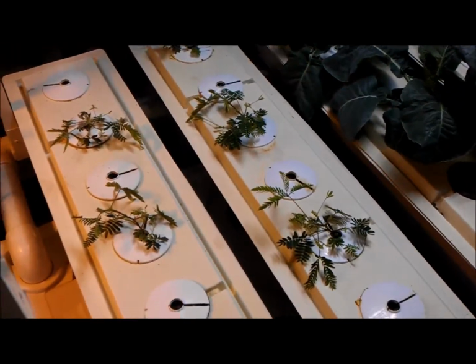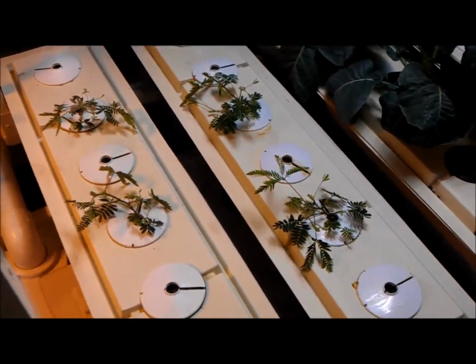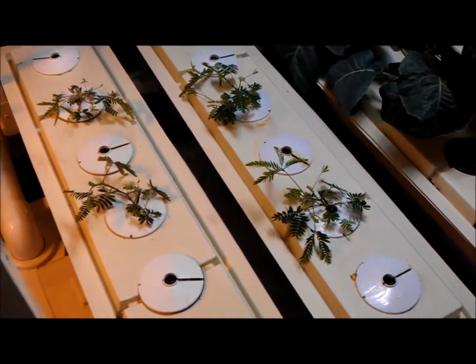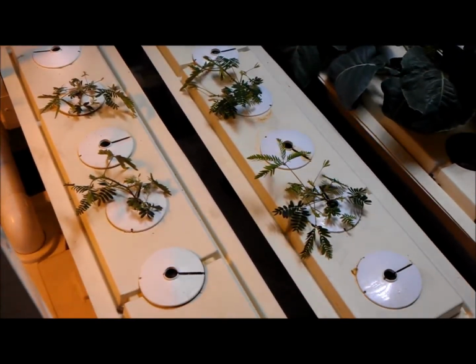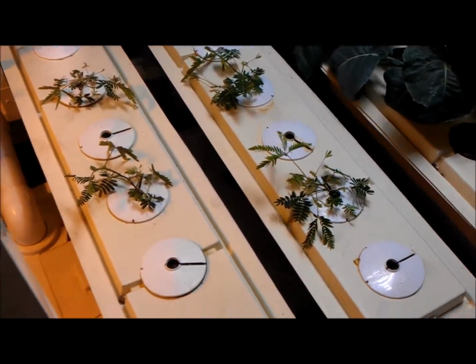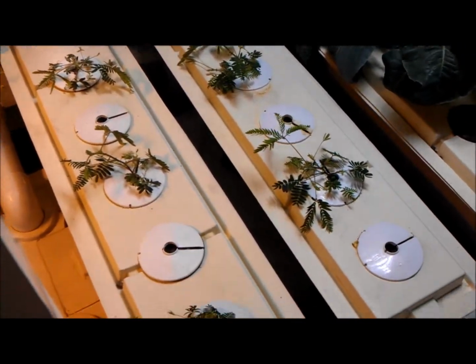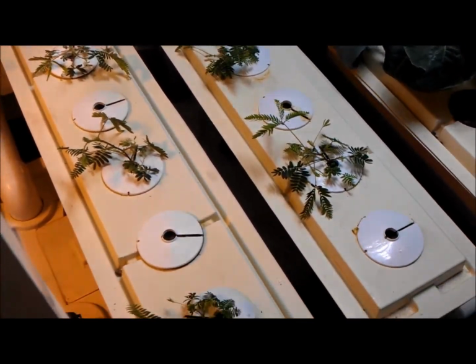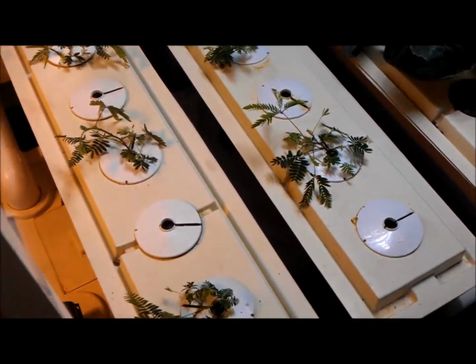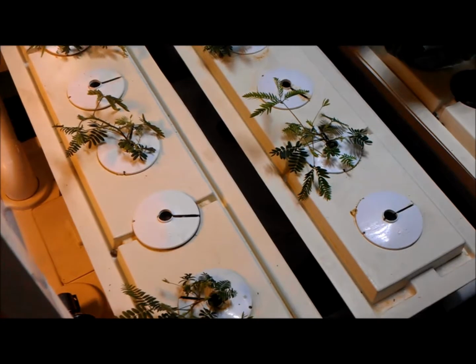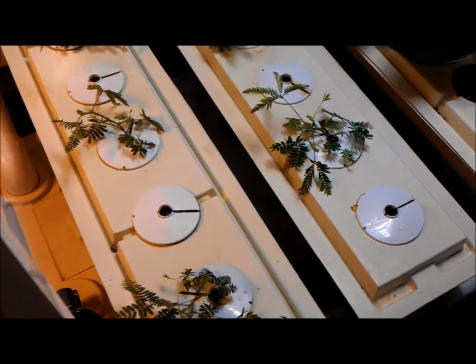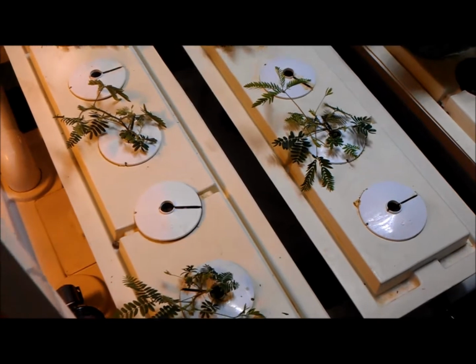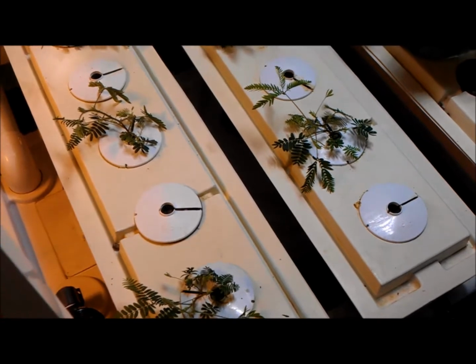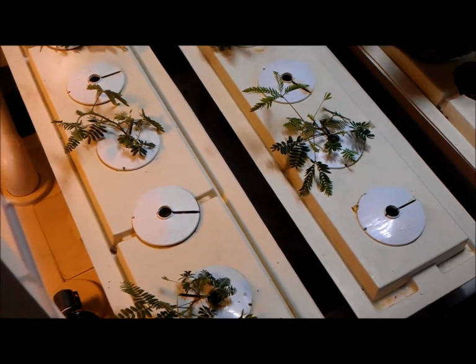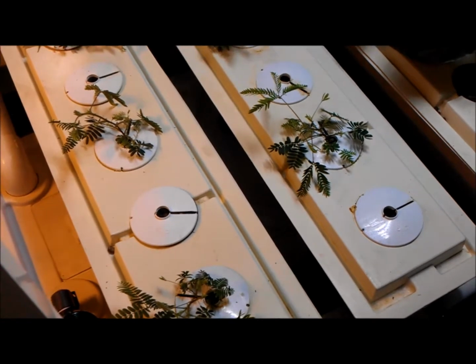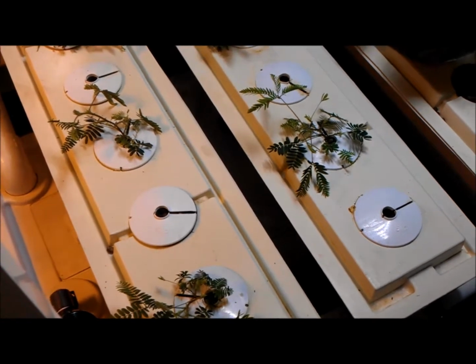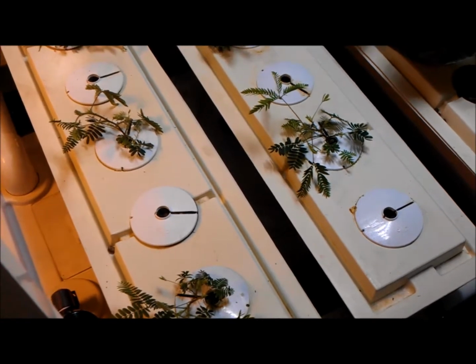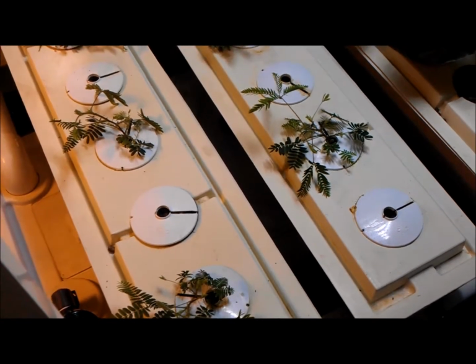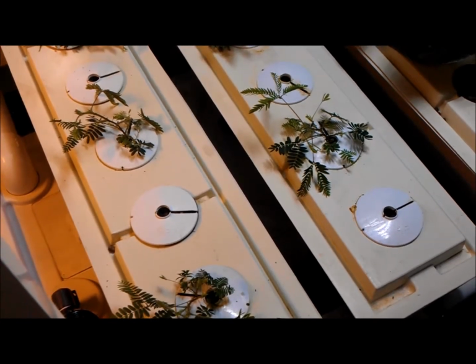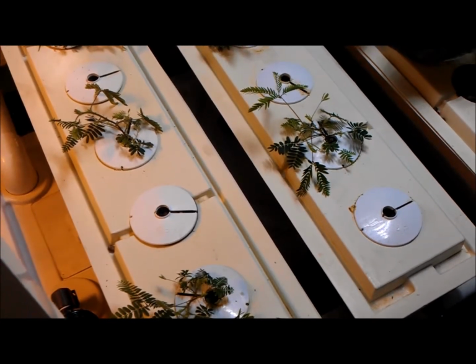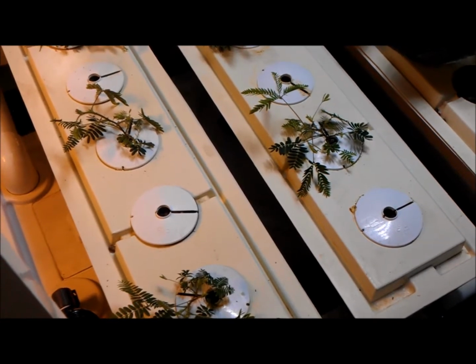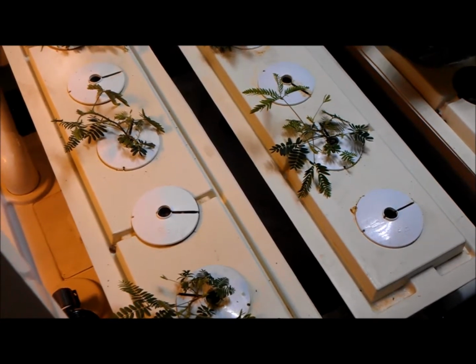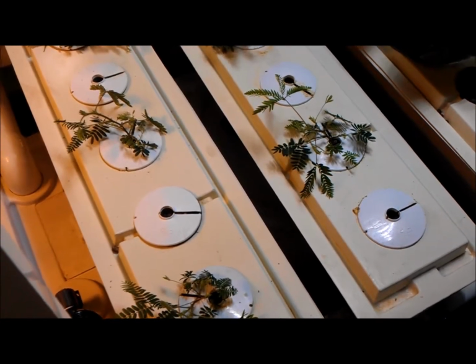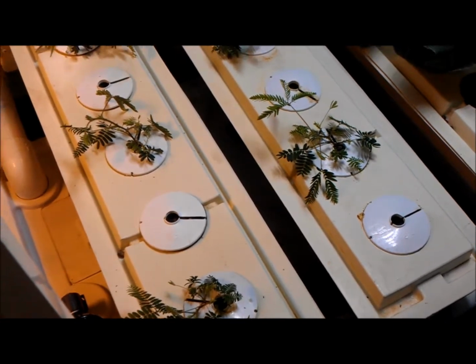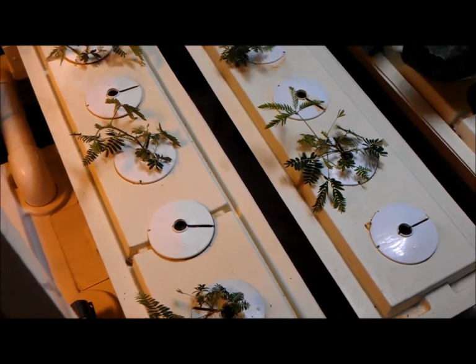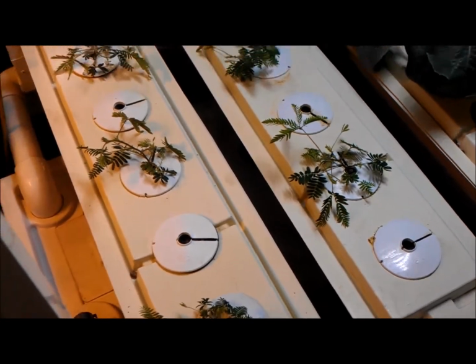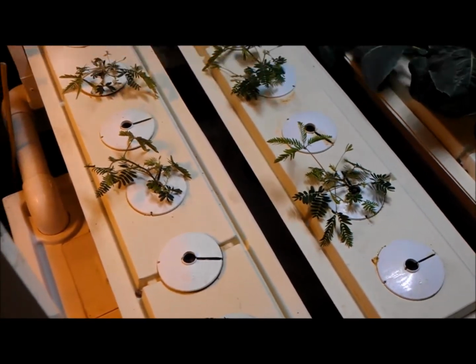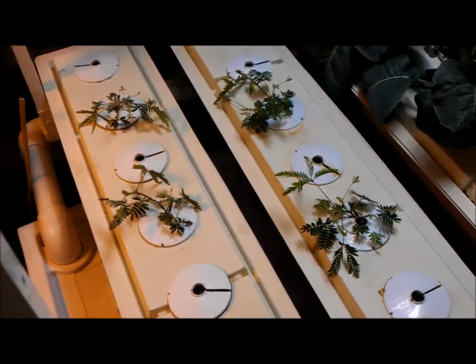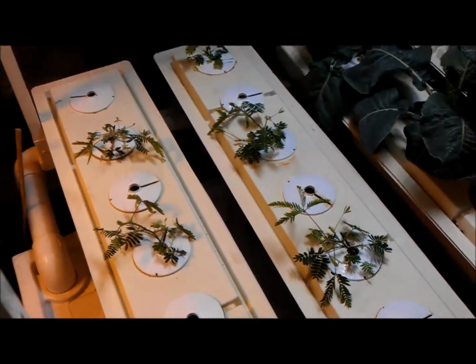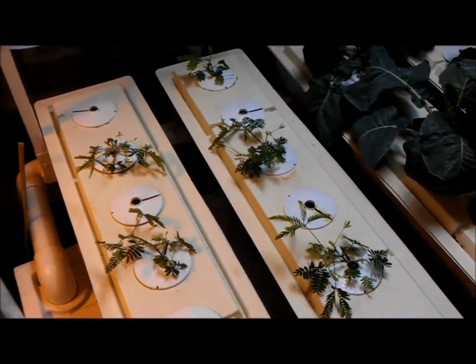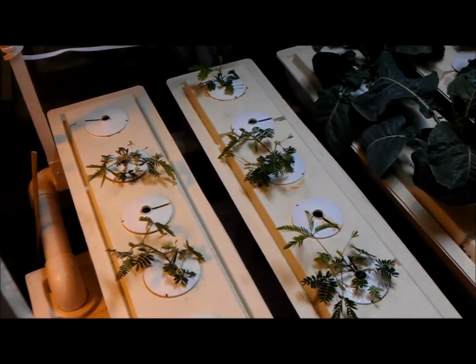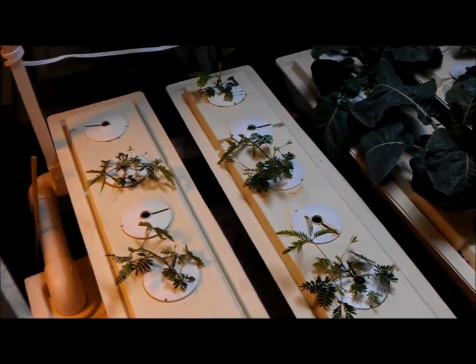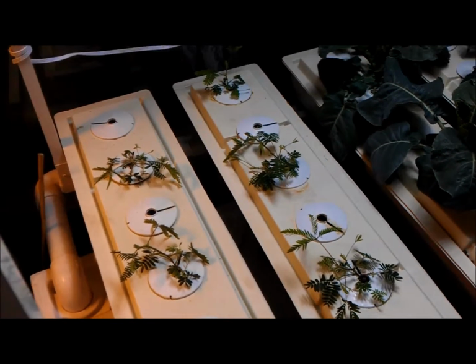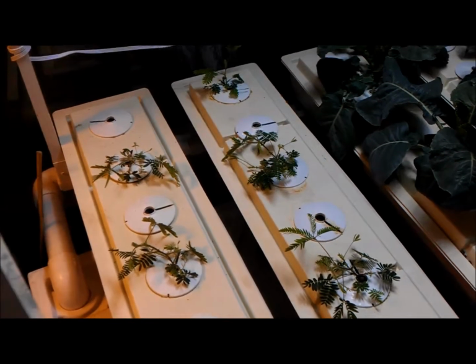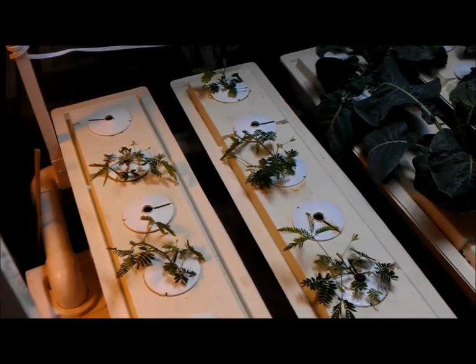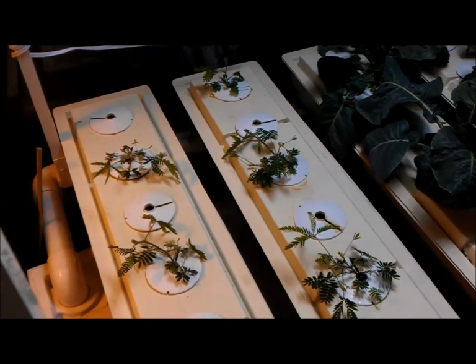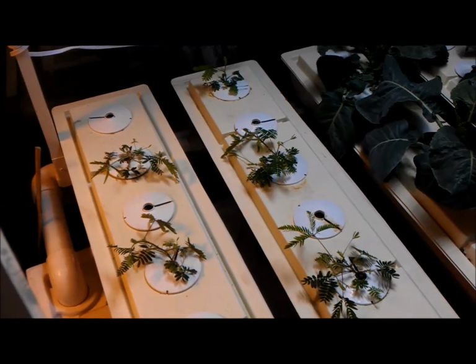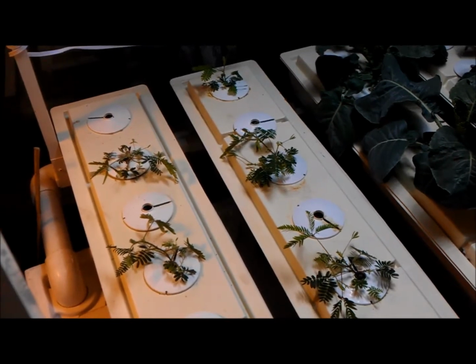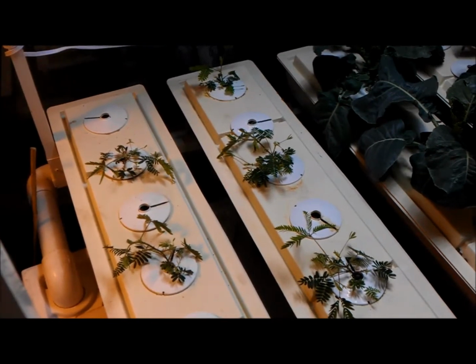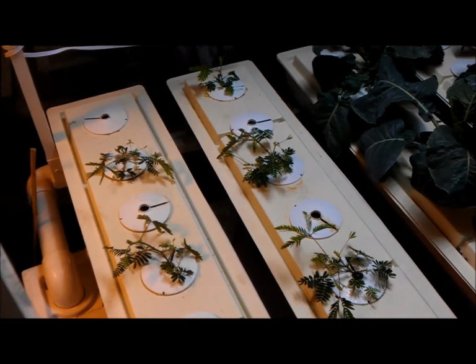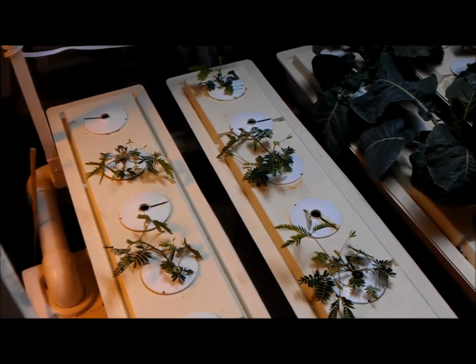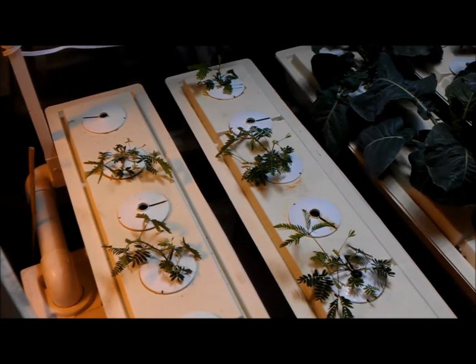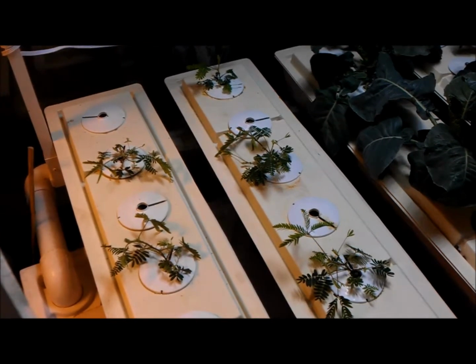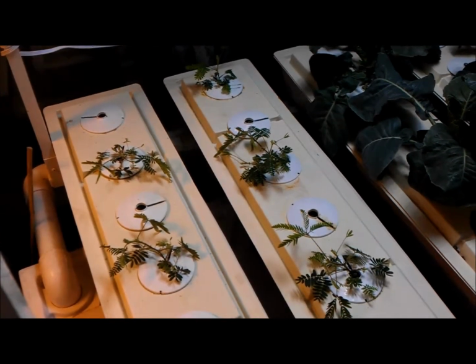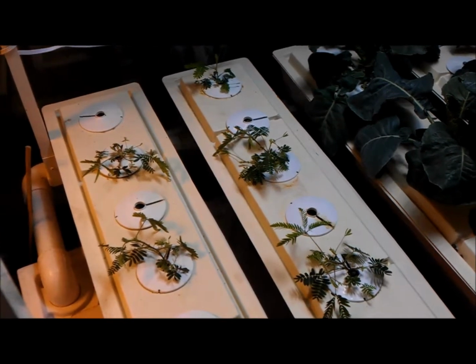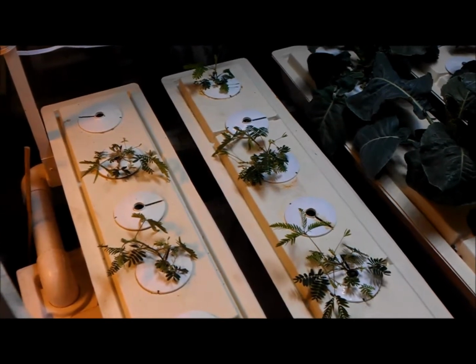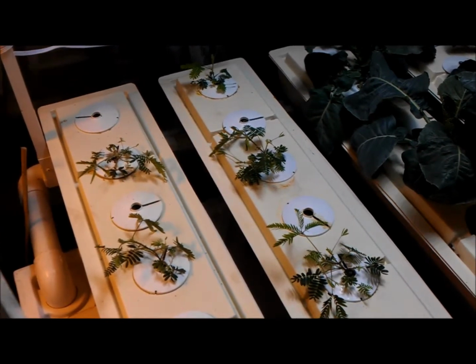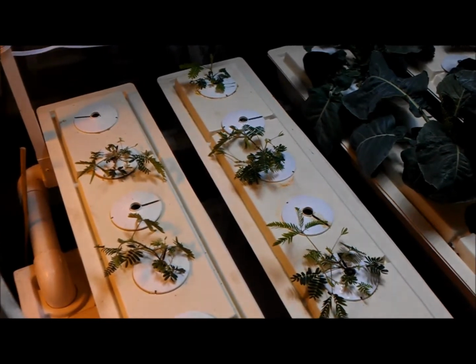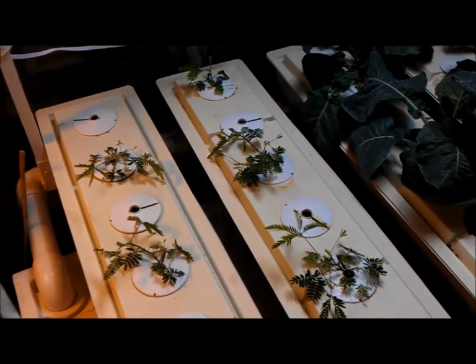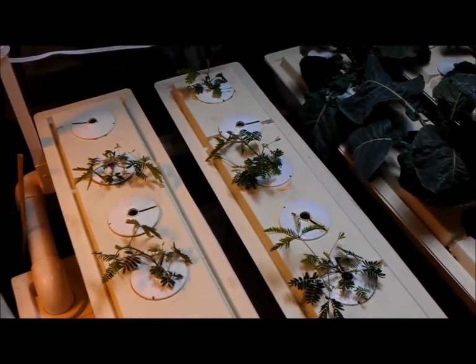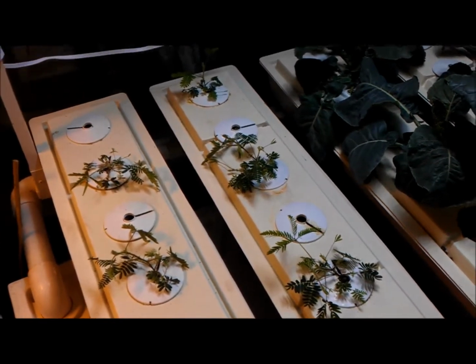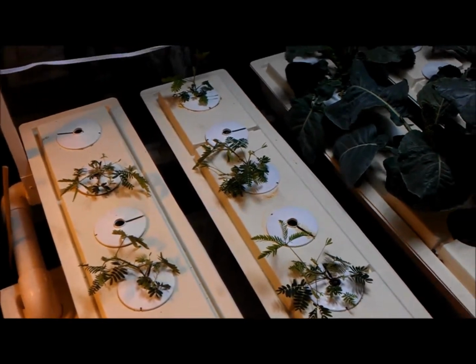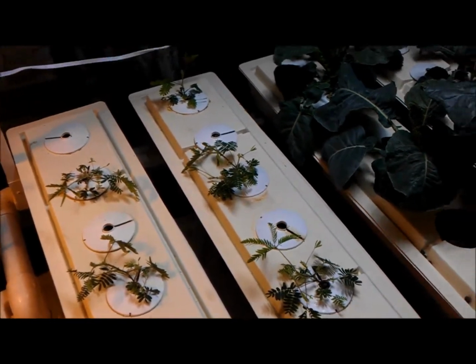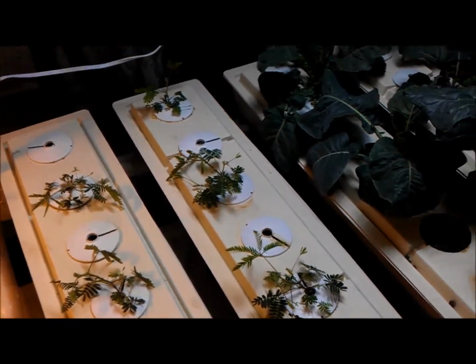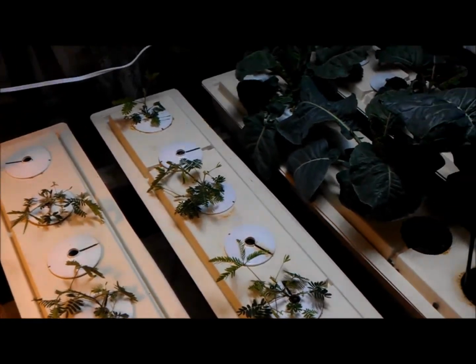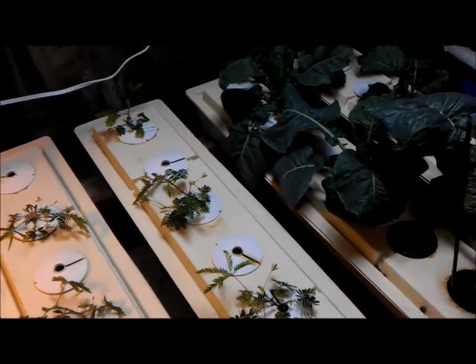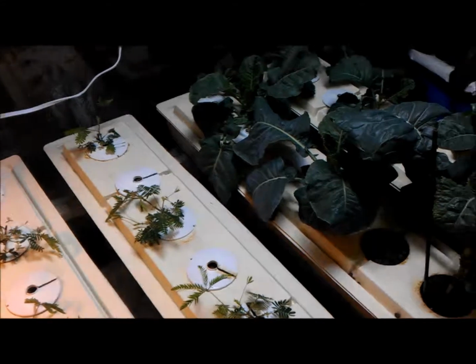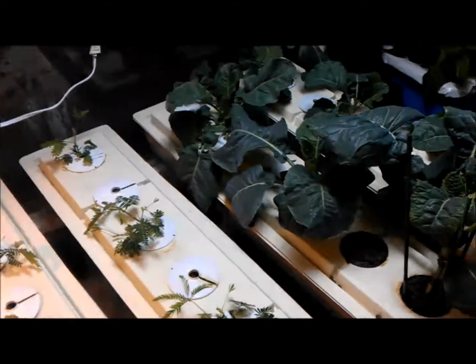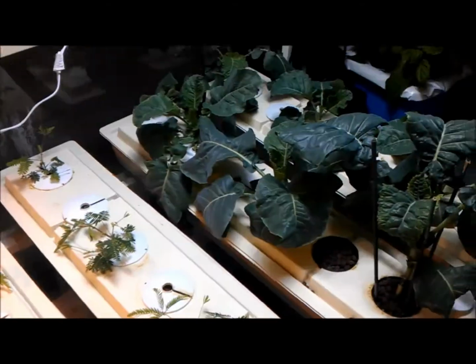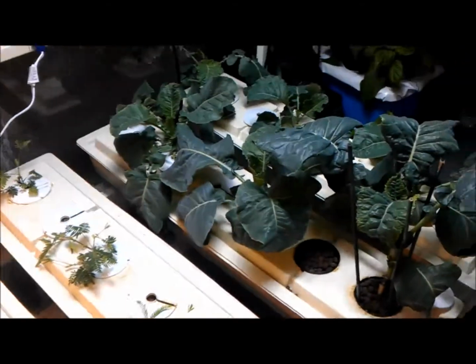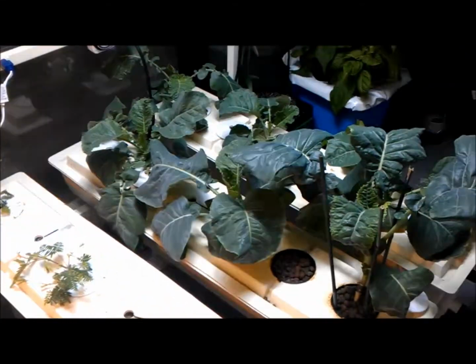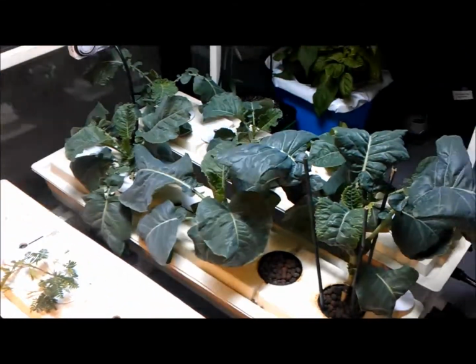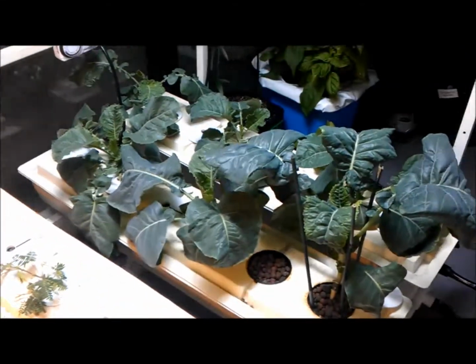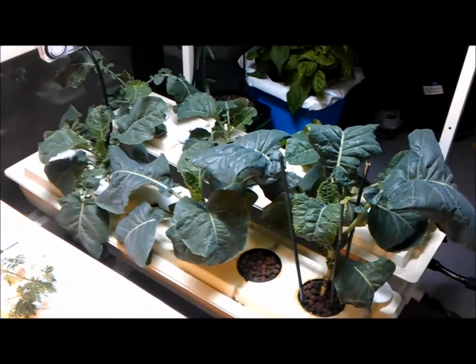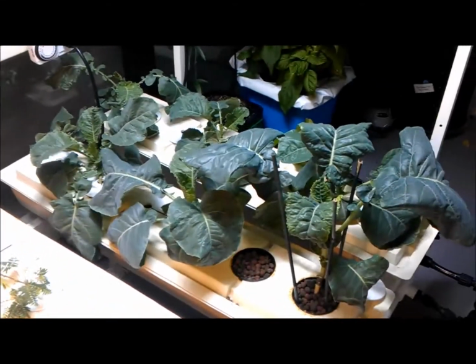I just wanted to give you a quick little video of the movement of these sensitive plants. Check back with us later.